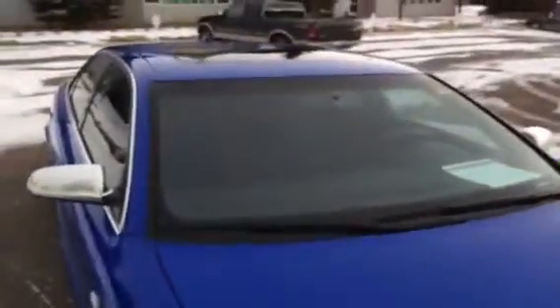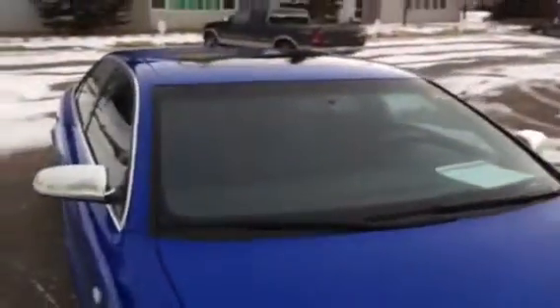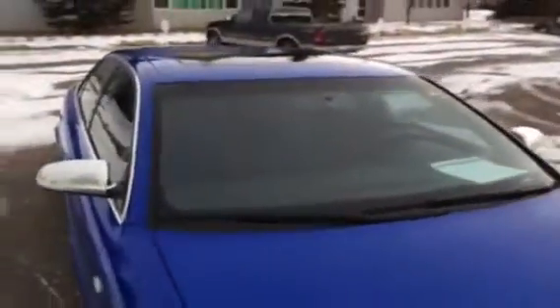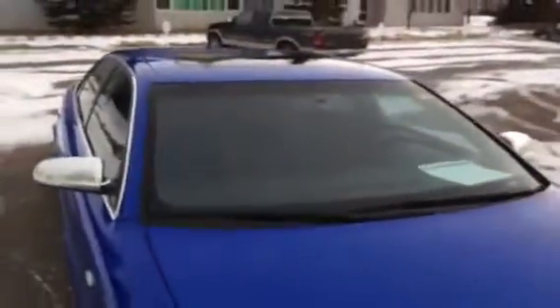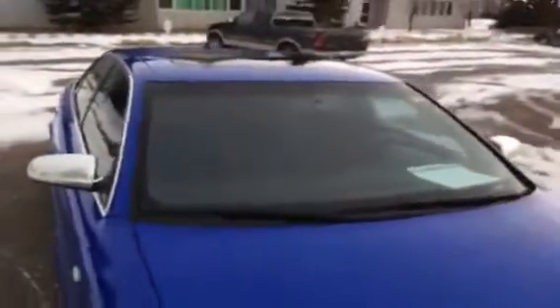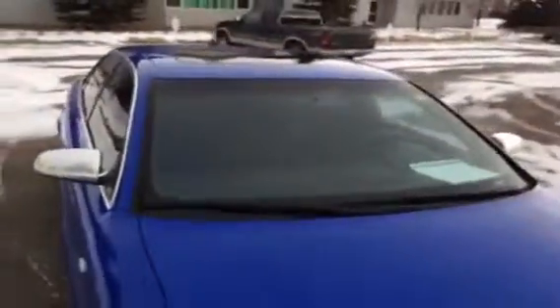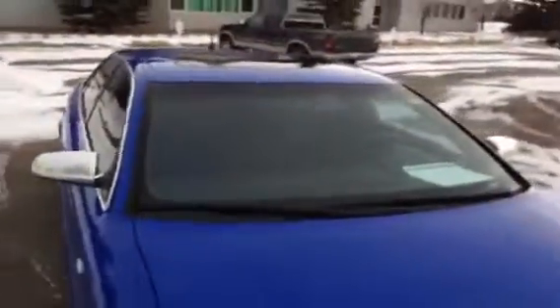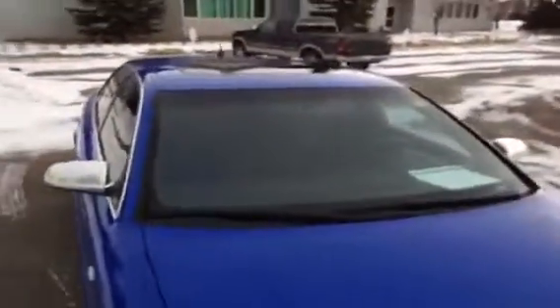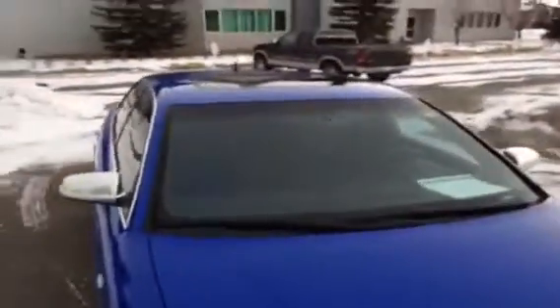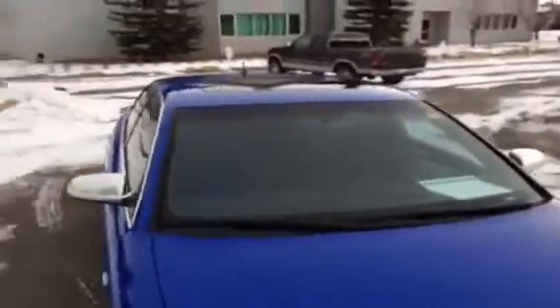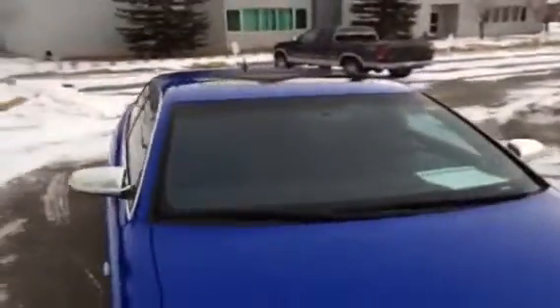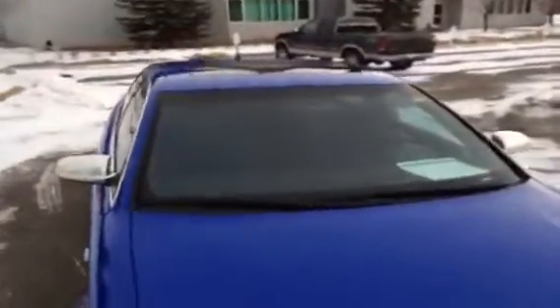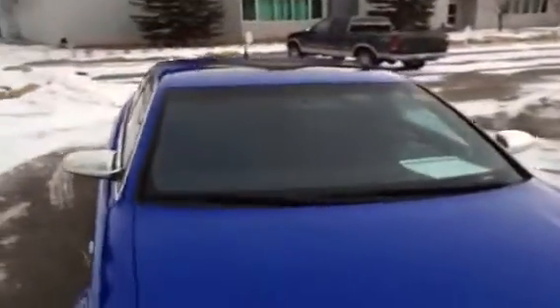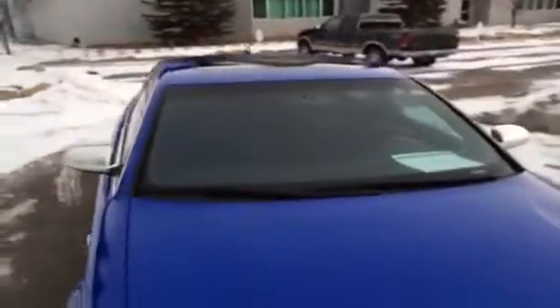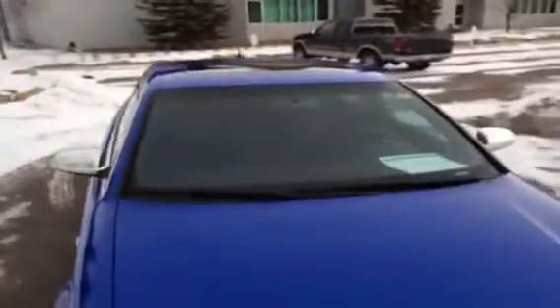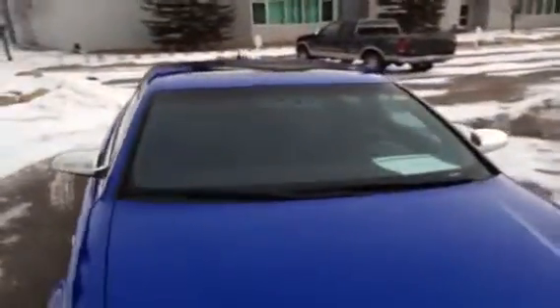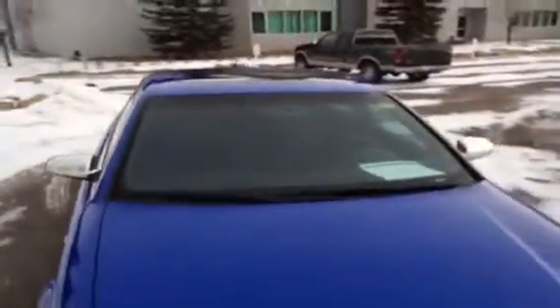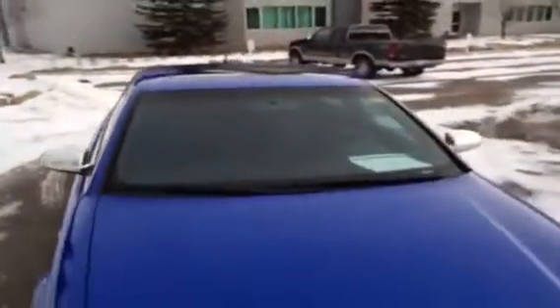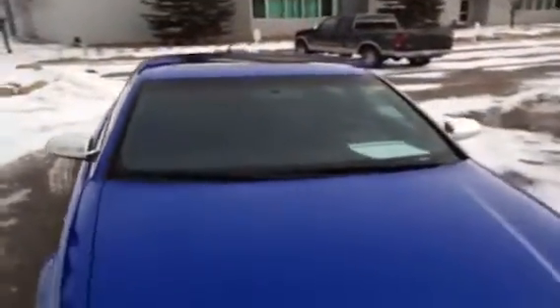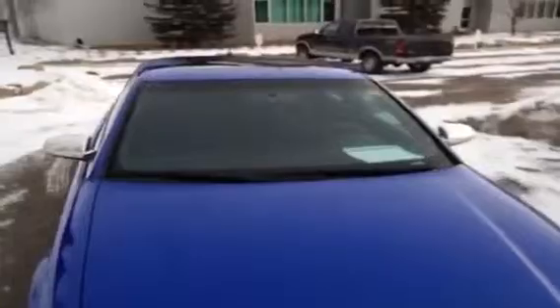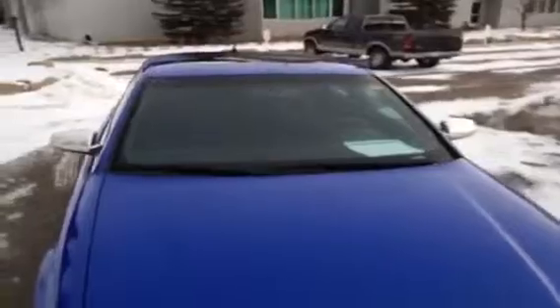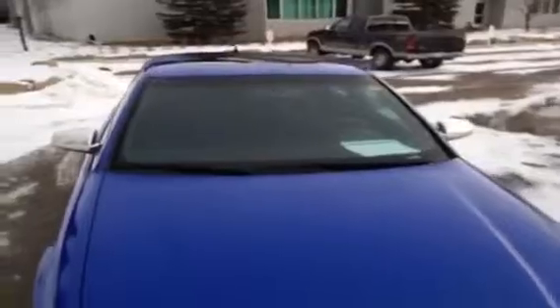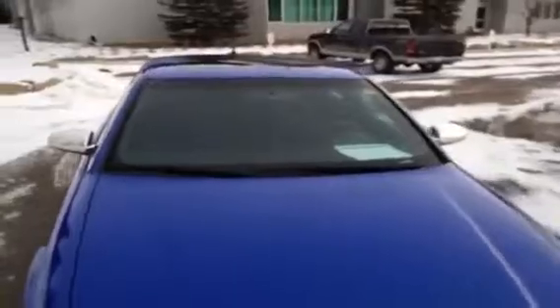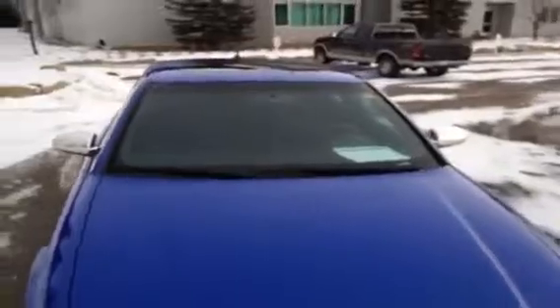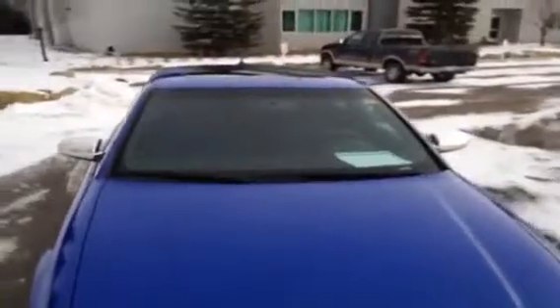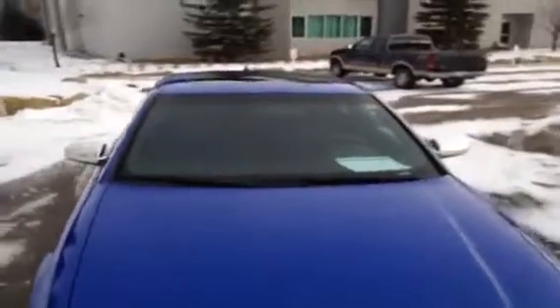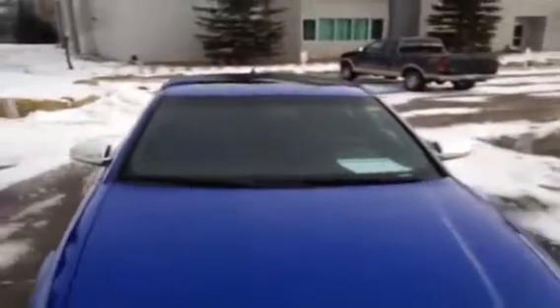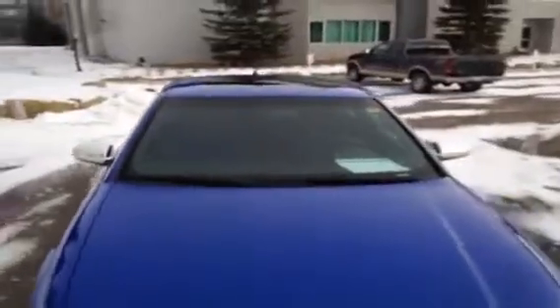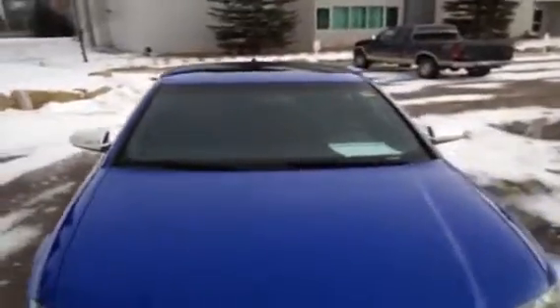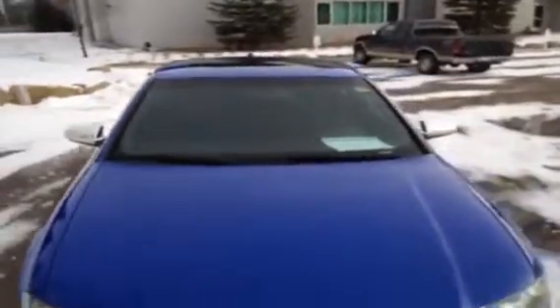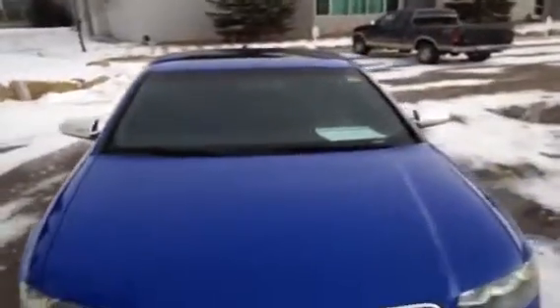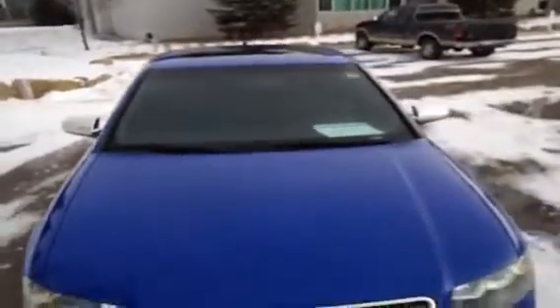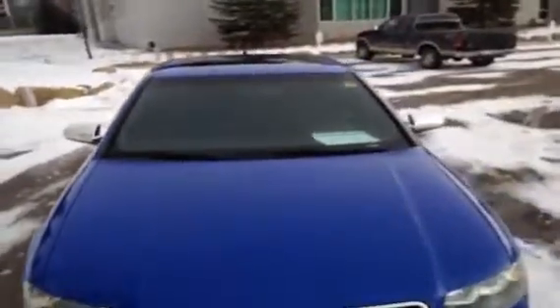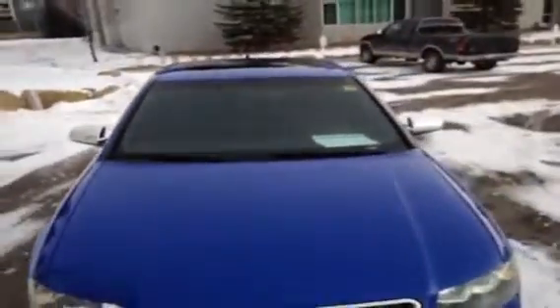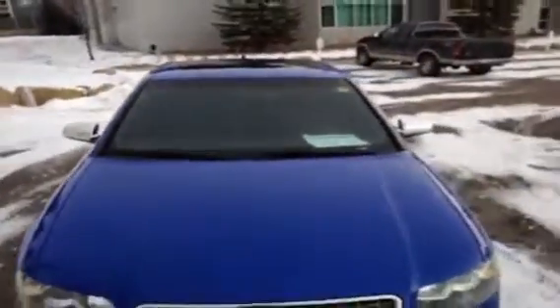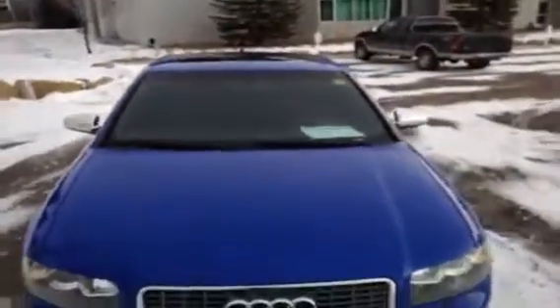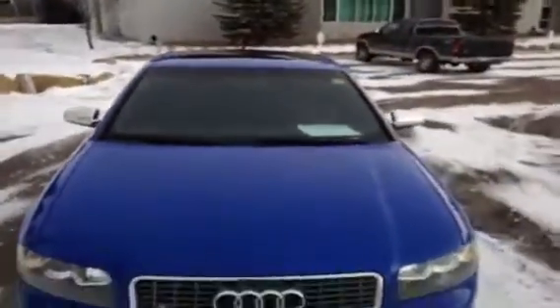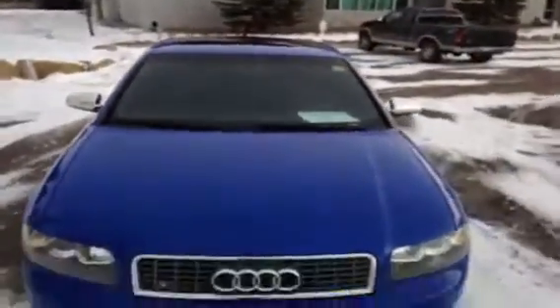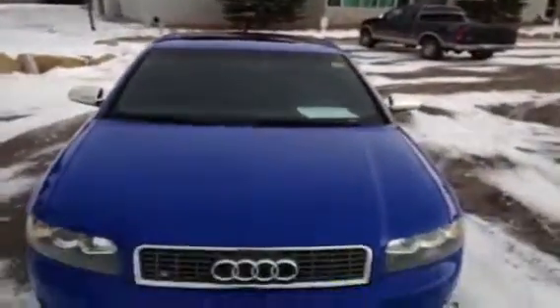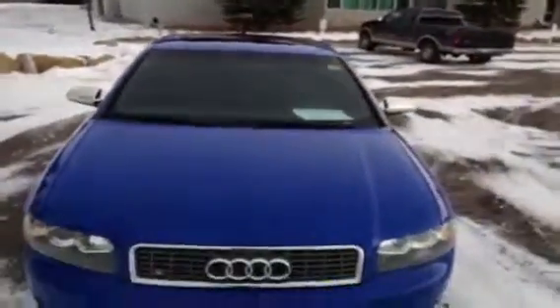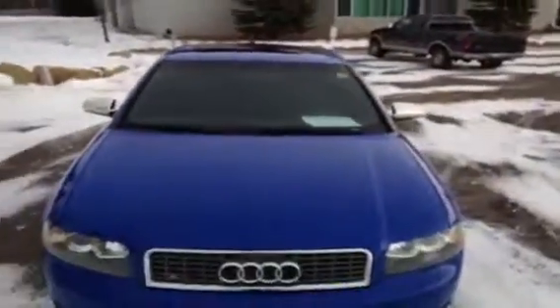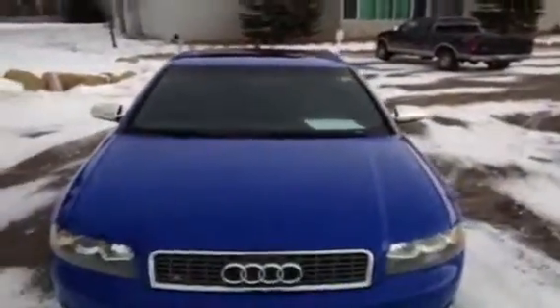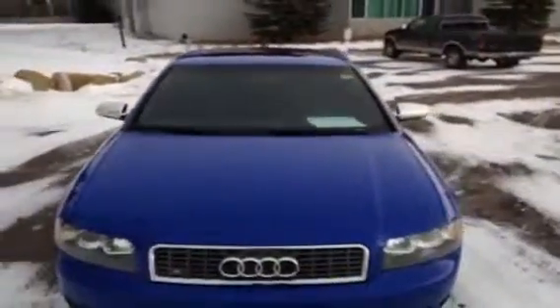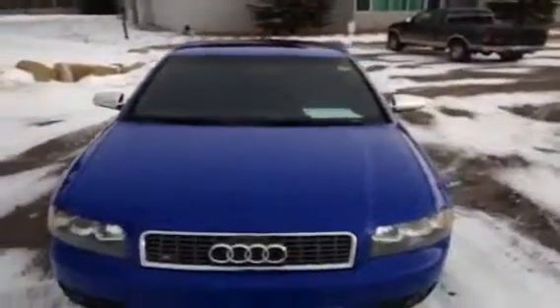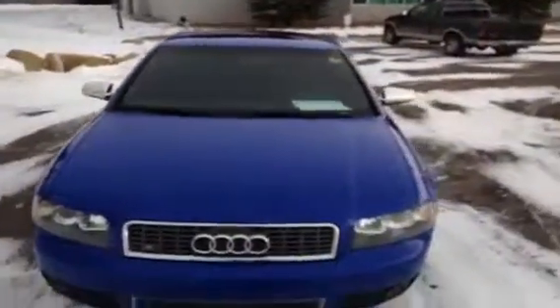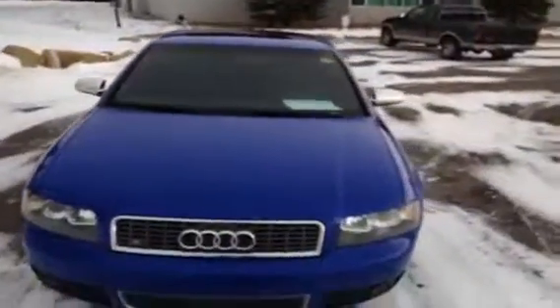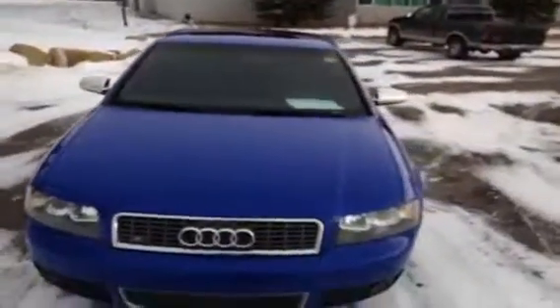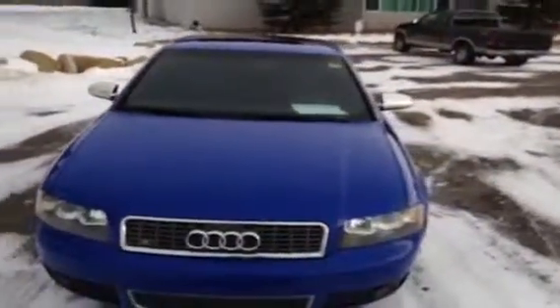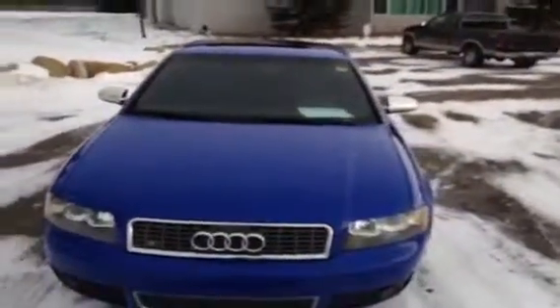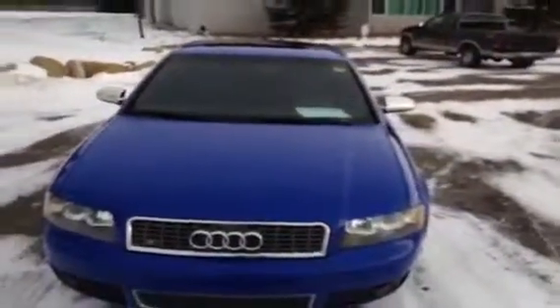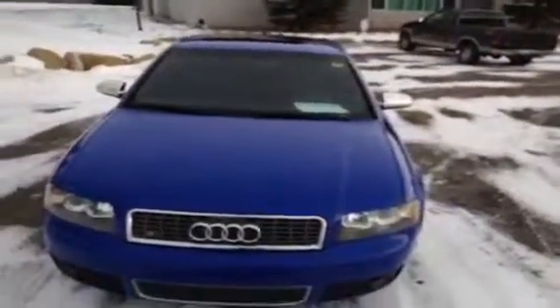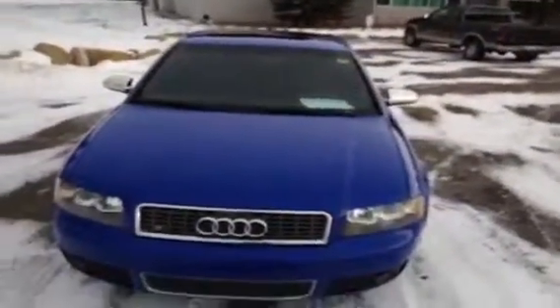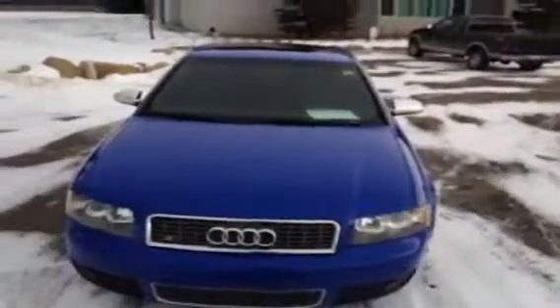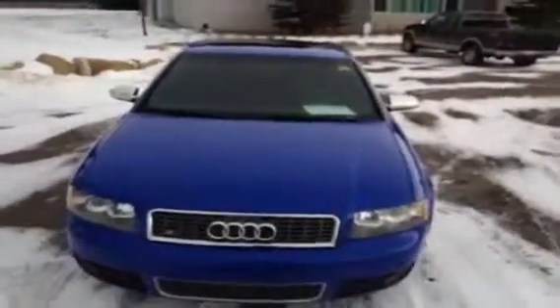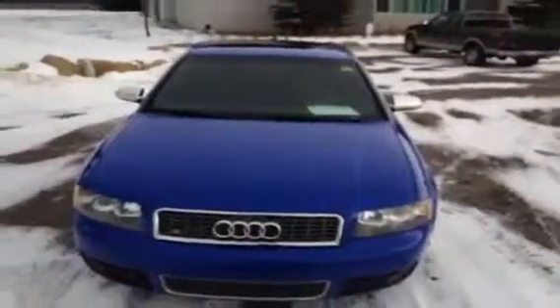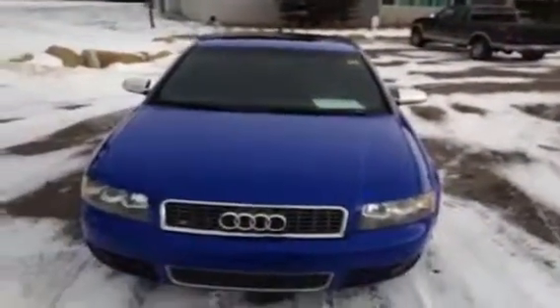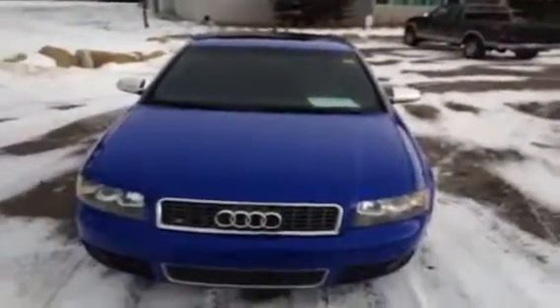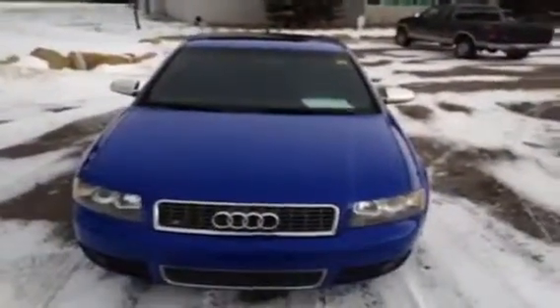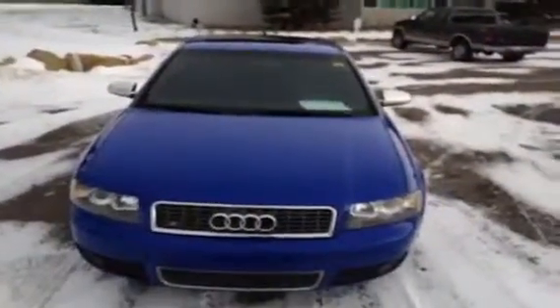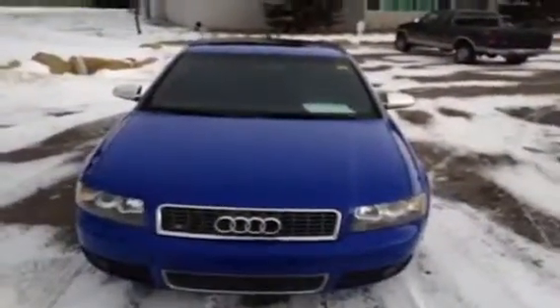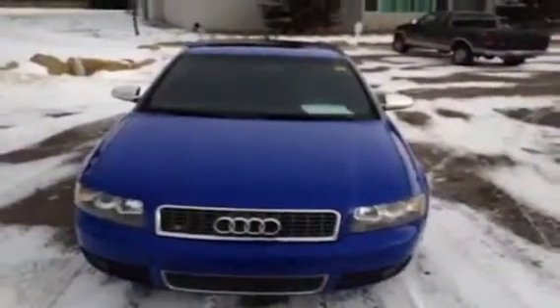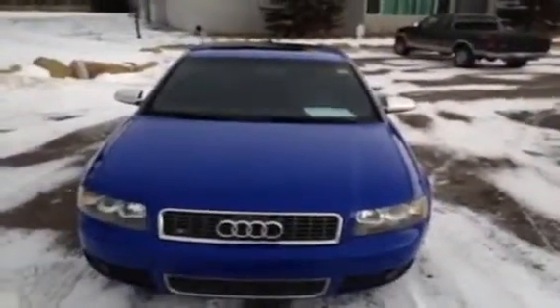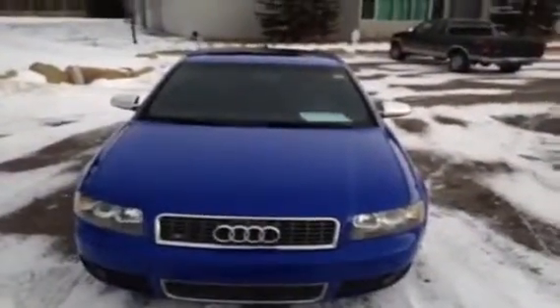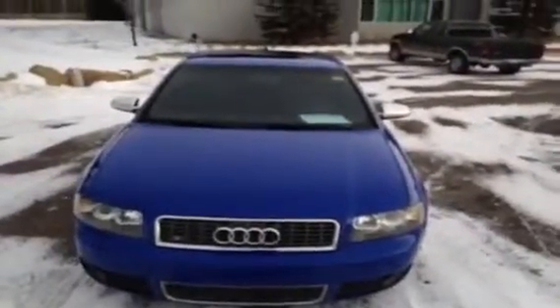And while you're here, you can speak to an Audi brand specialist who can answer any more questions you might have about this 2004 Audi S4.